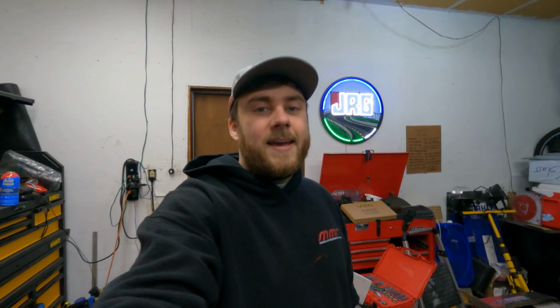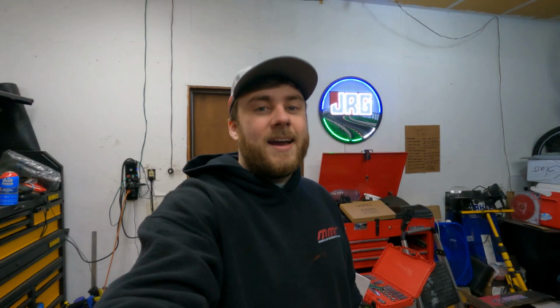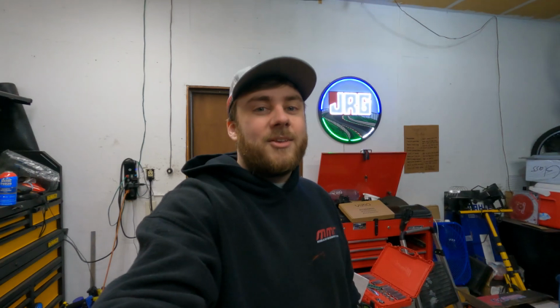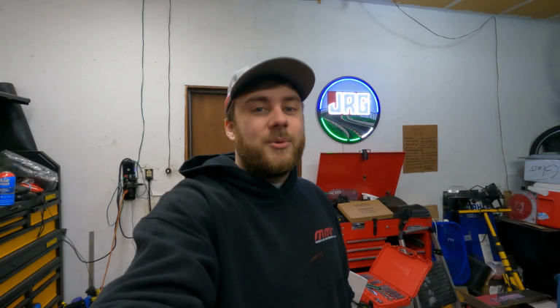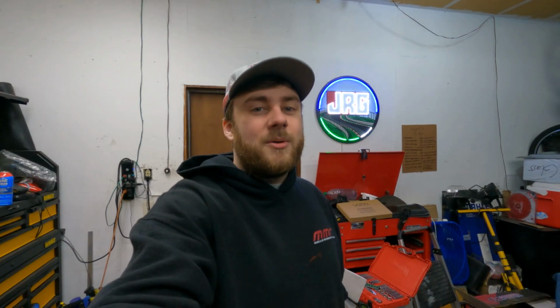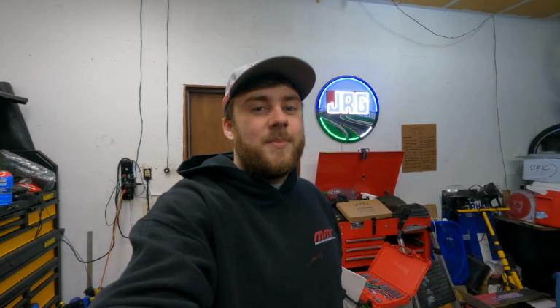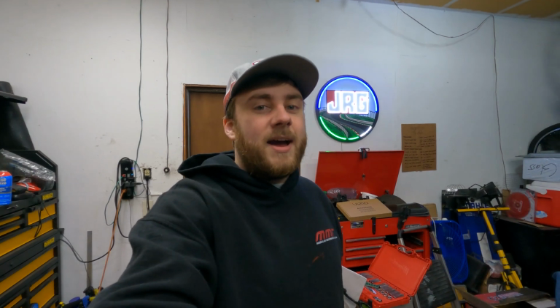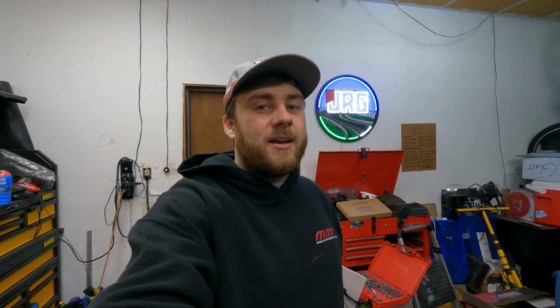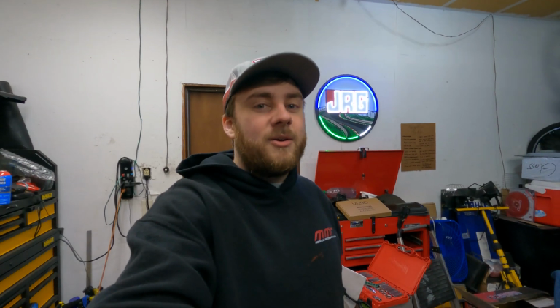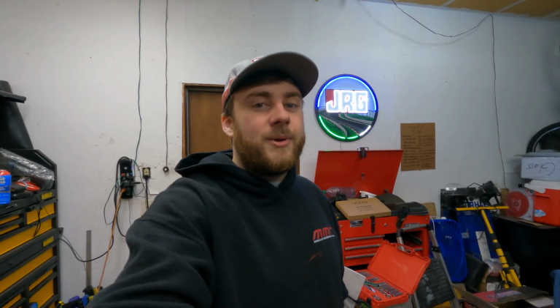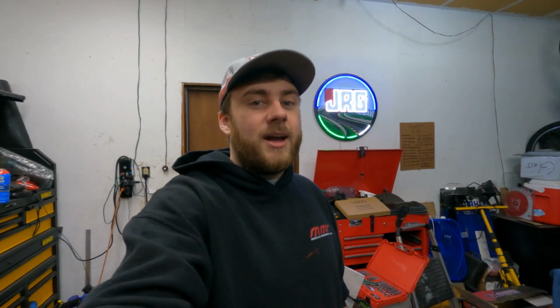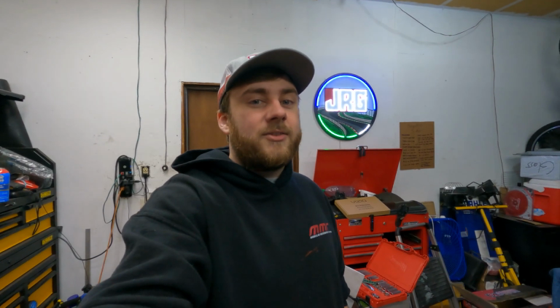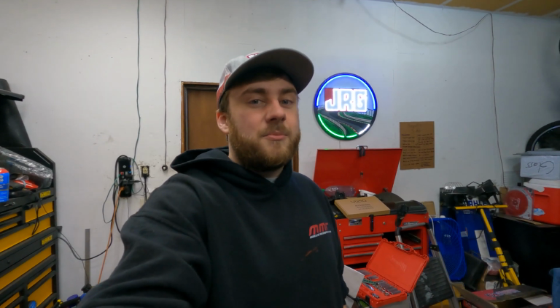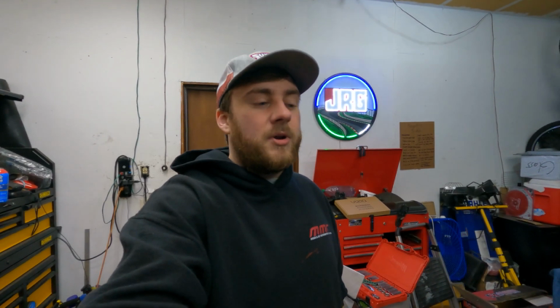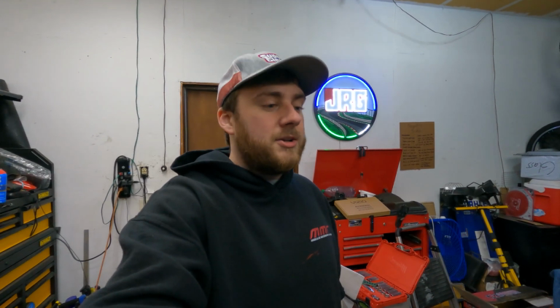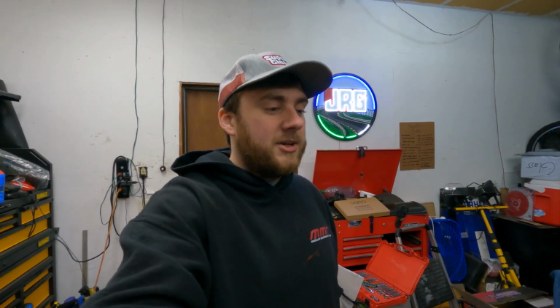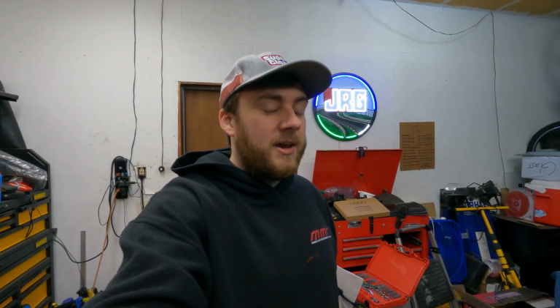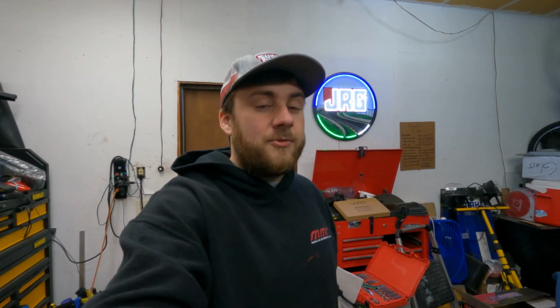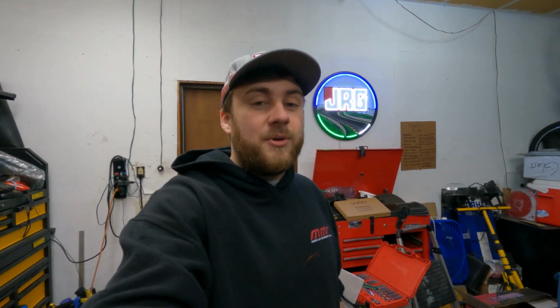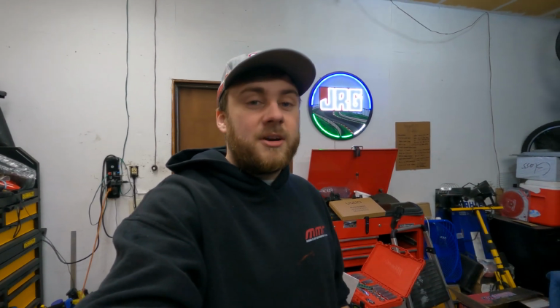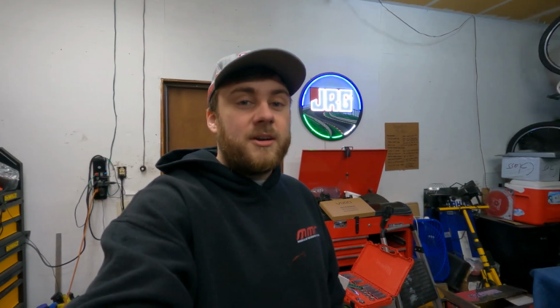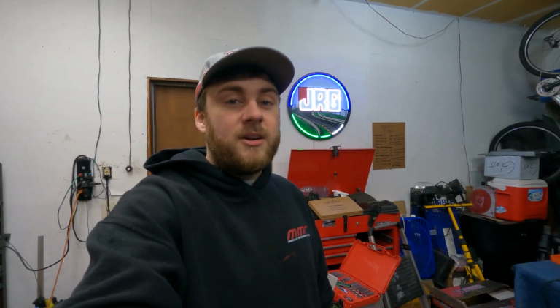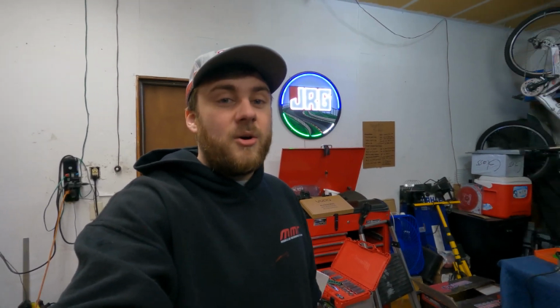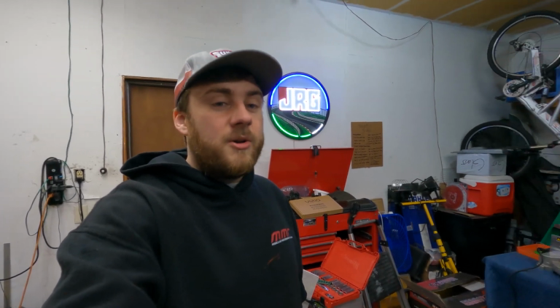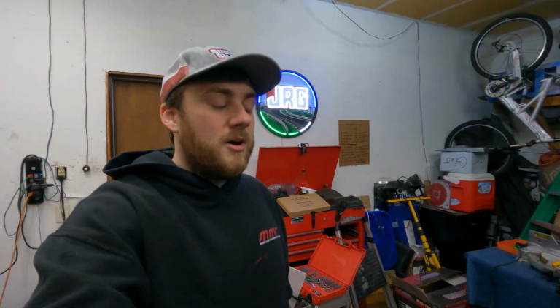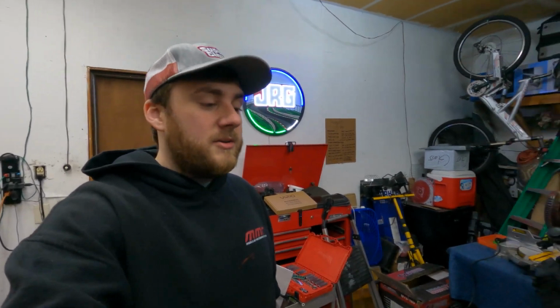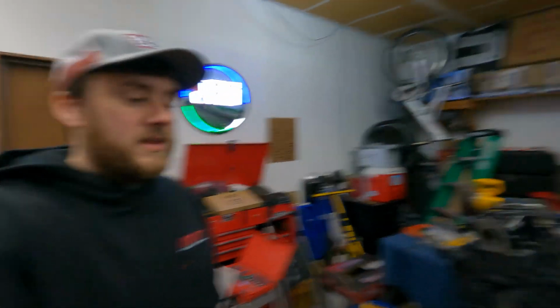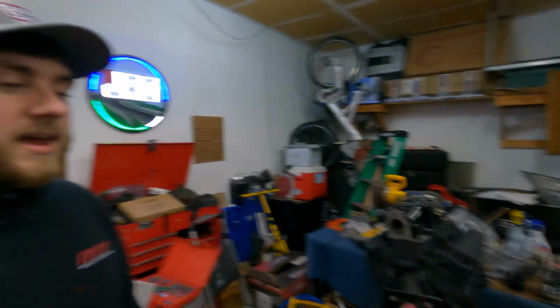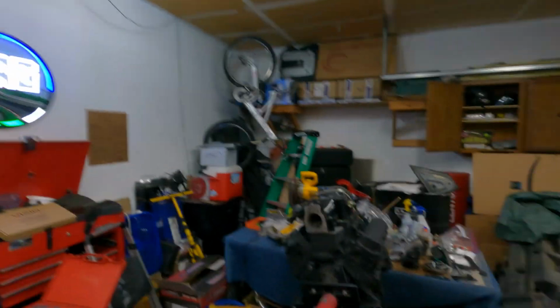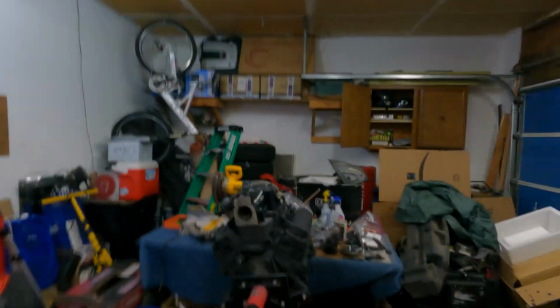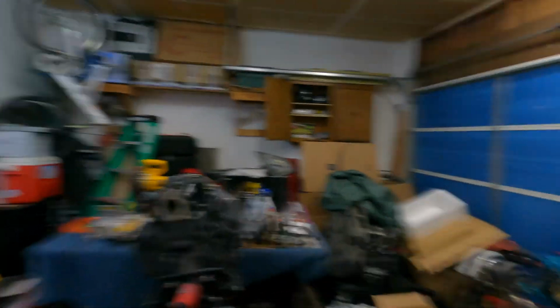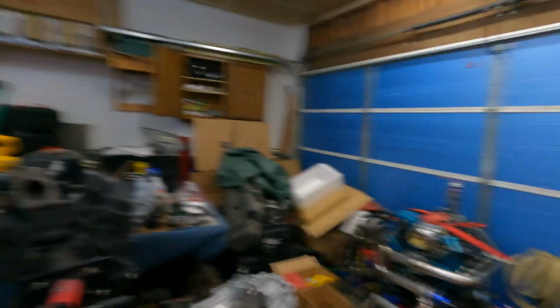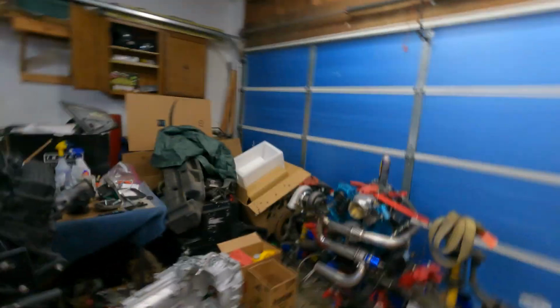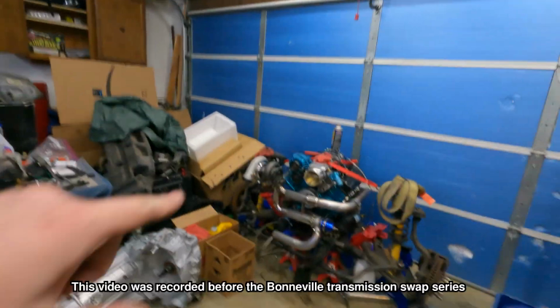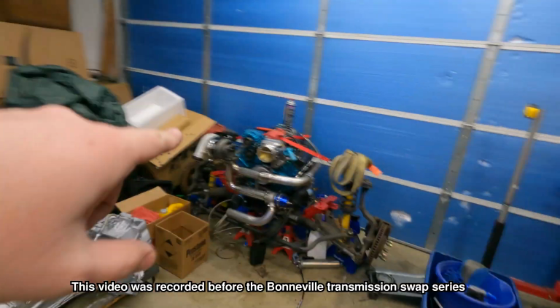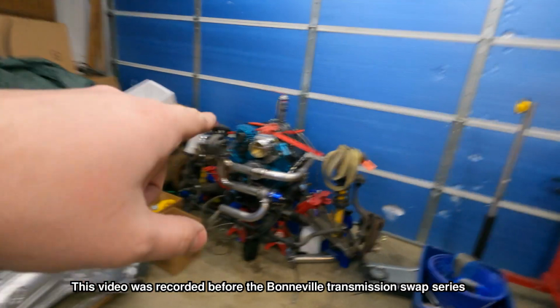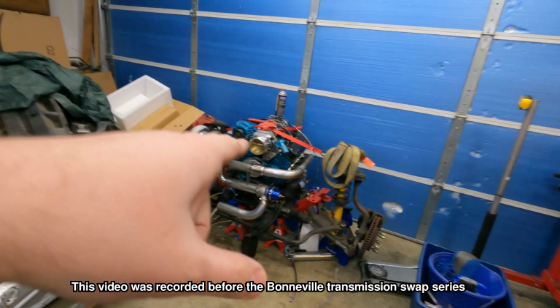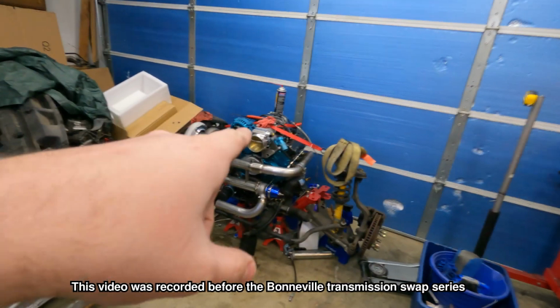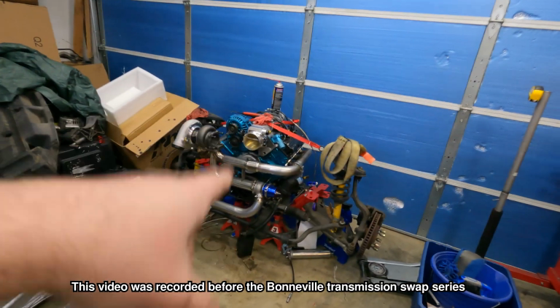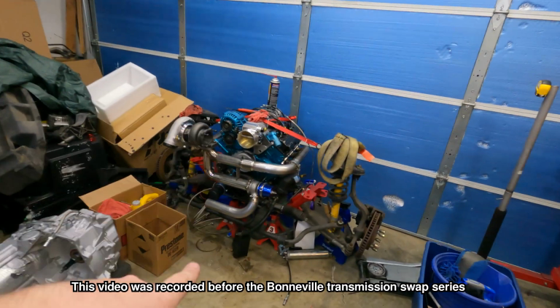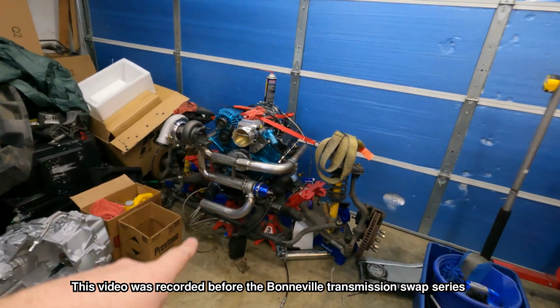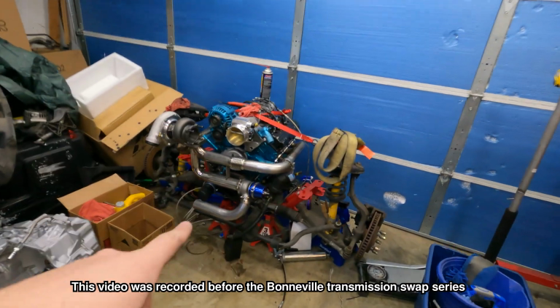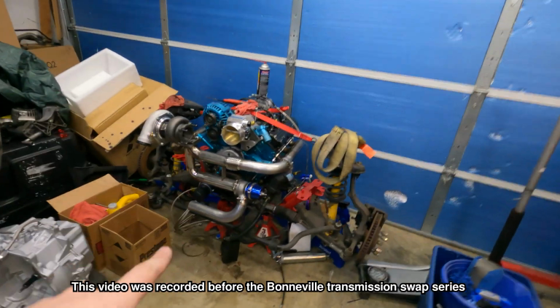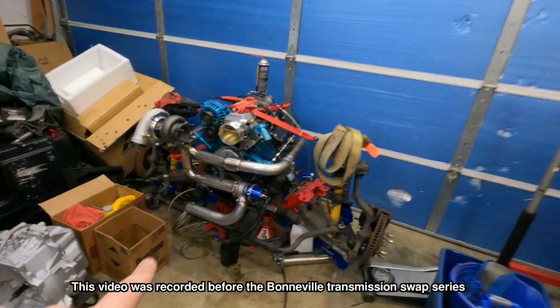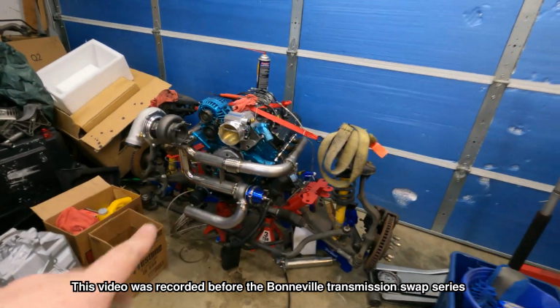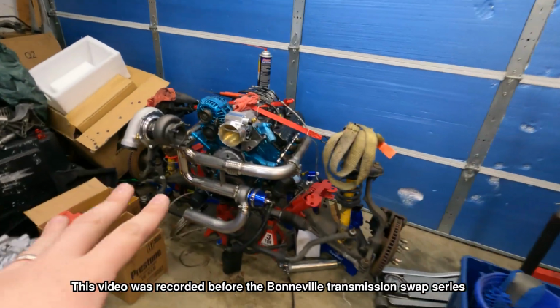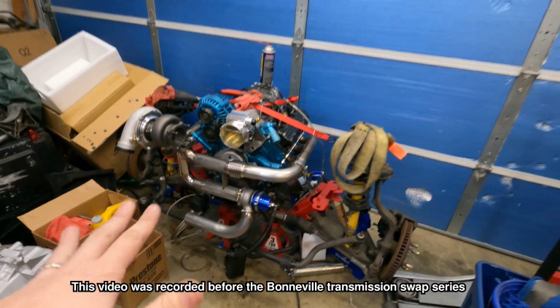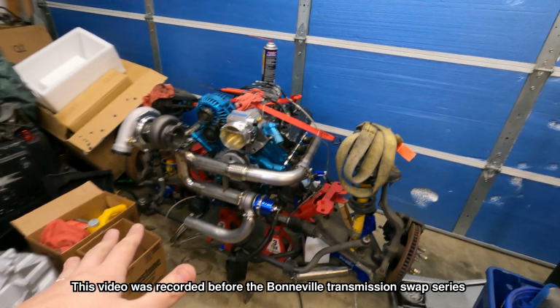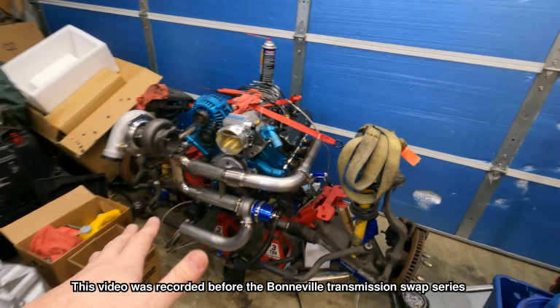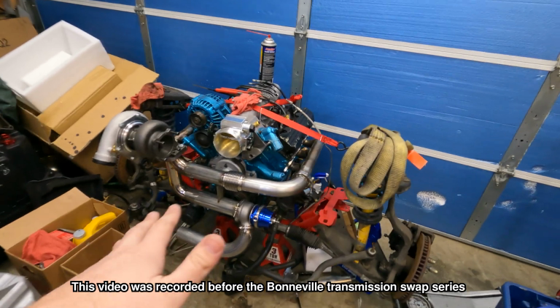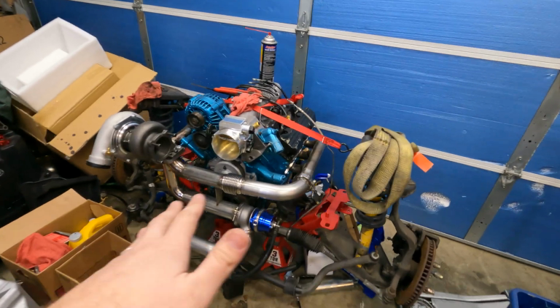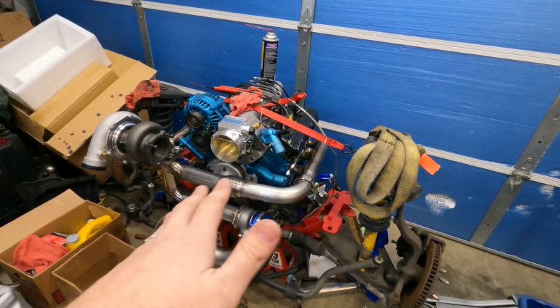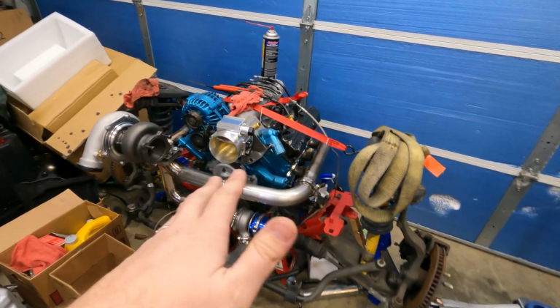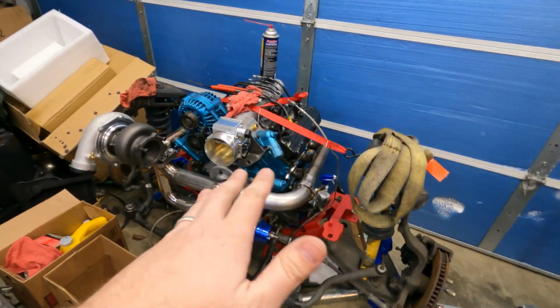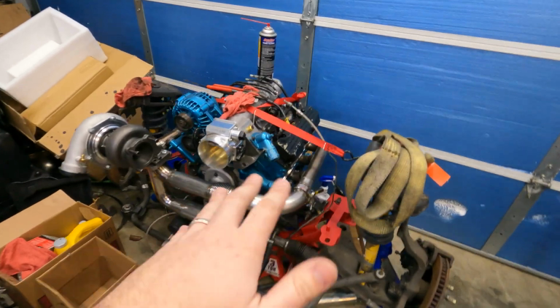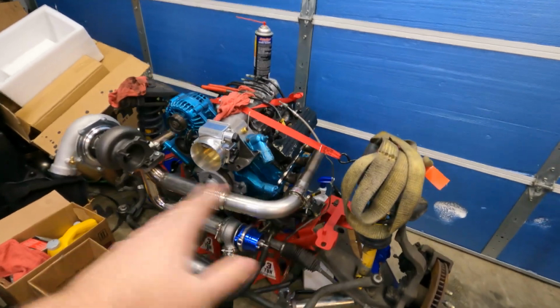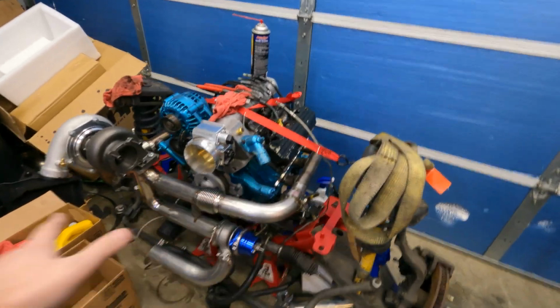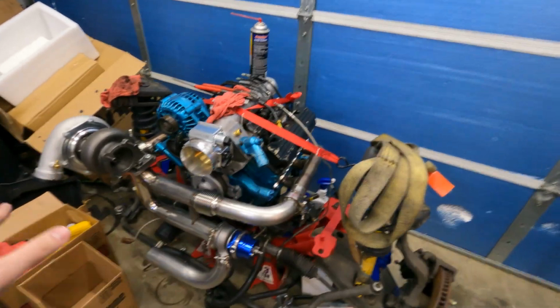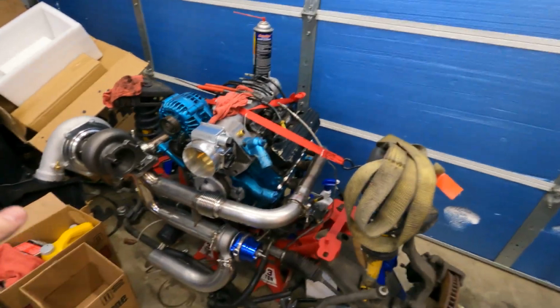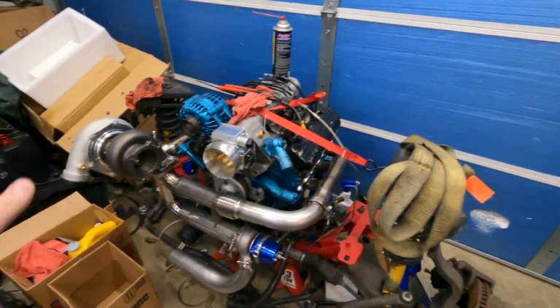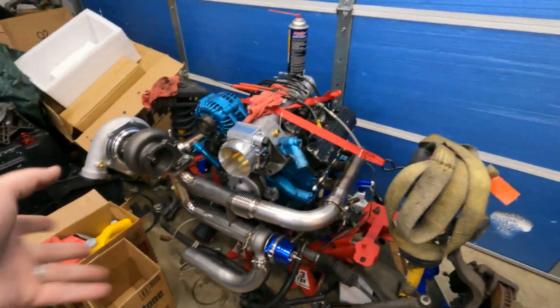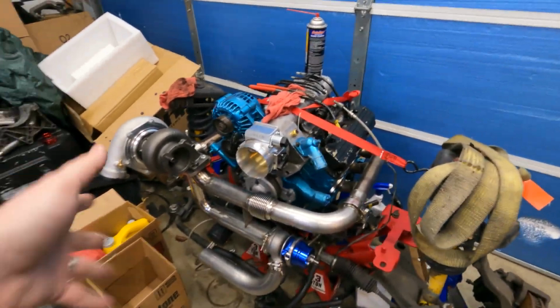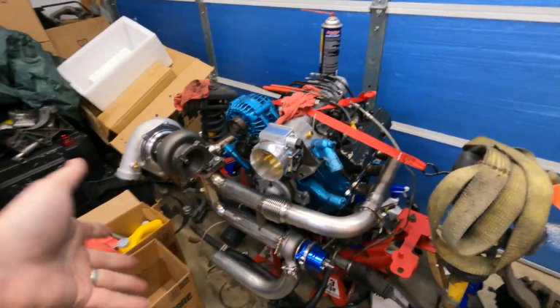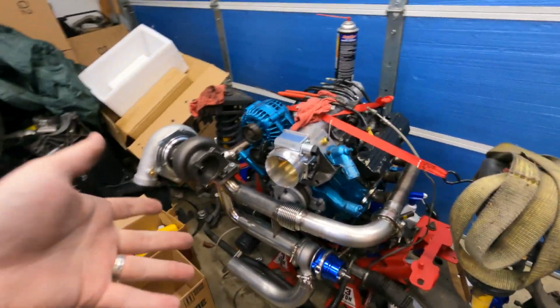Hey guys, welcome back. We got some Project F work going on today. We're going to be starting welding up the full turbo kit.